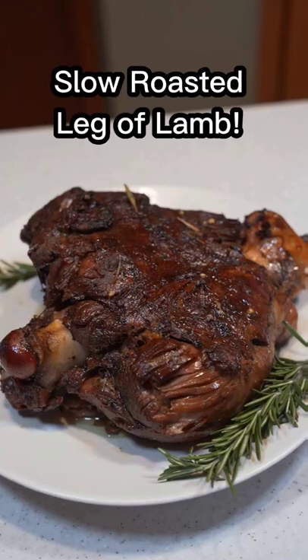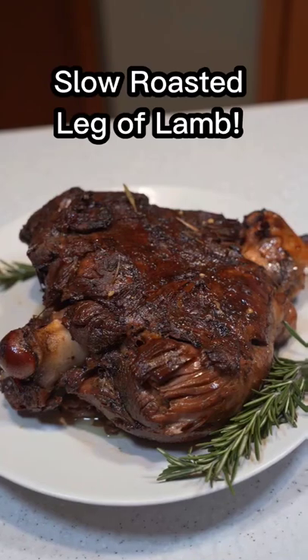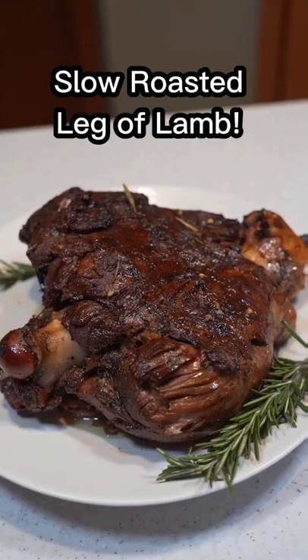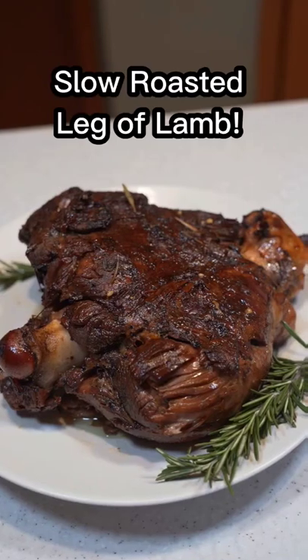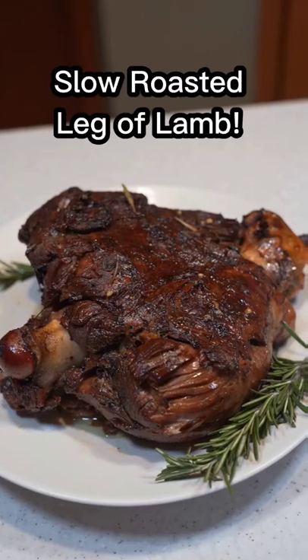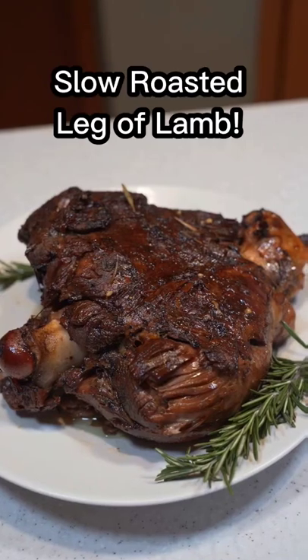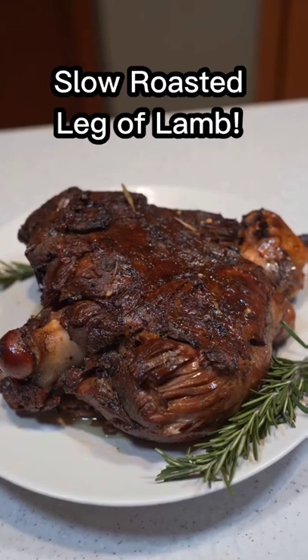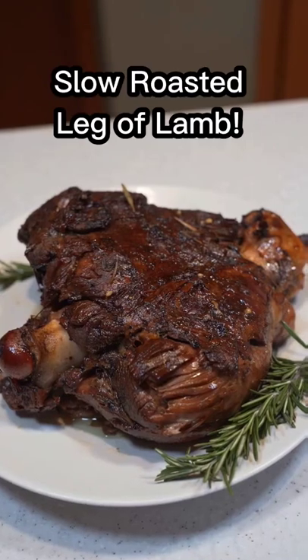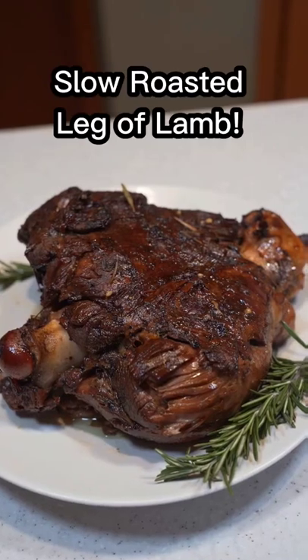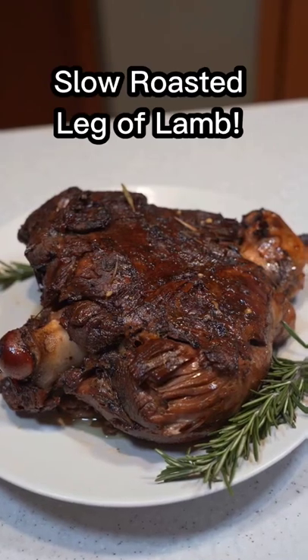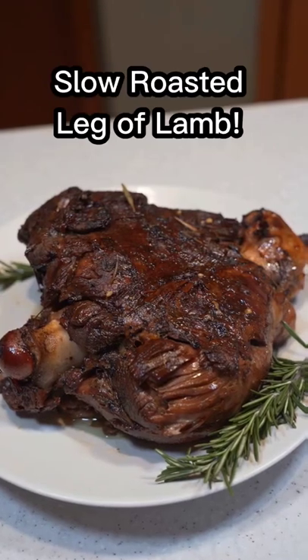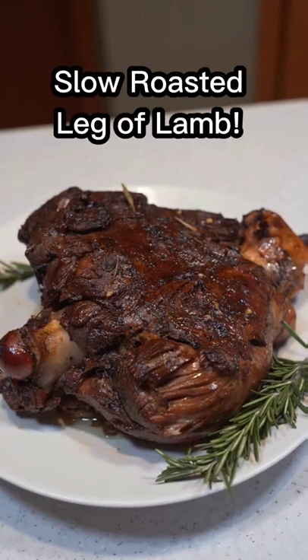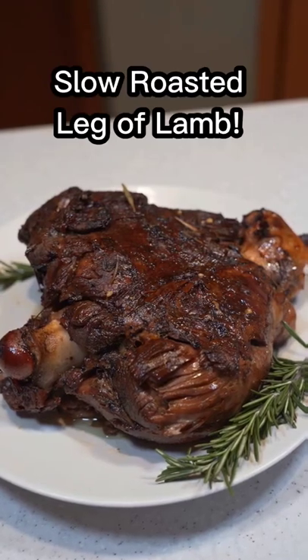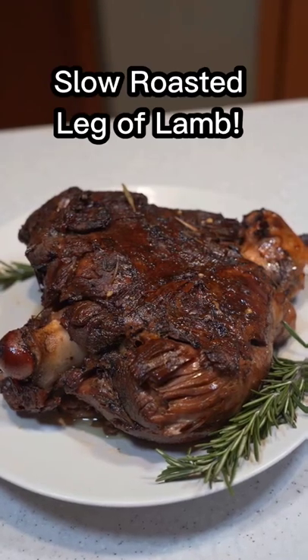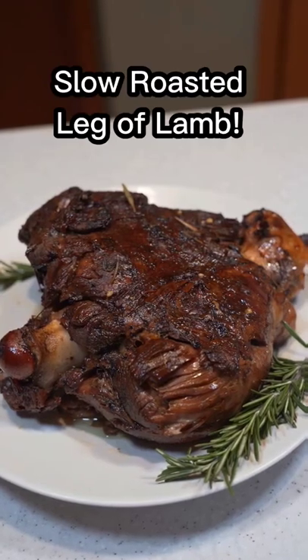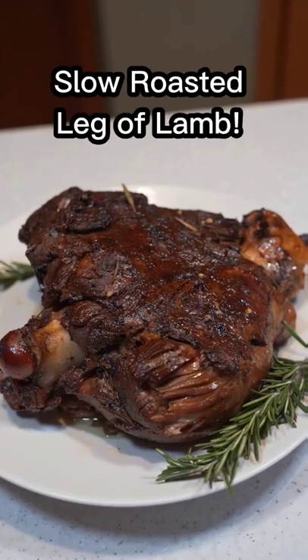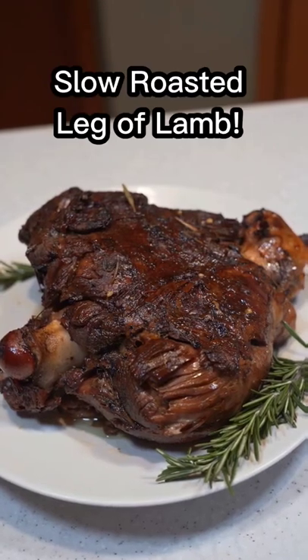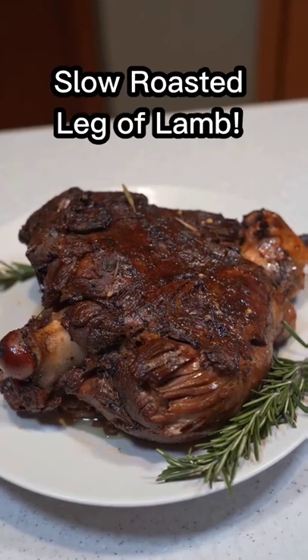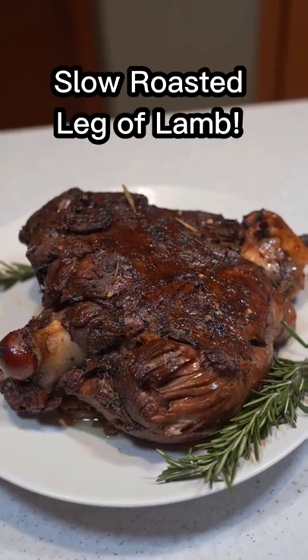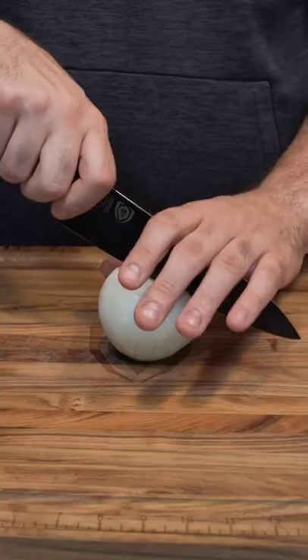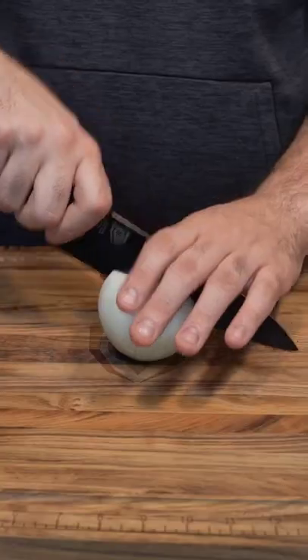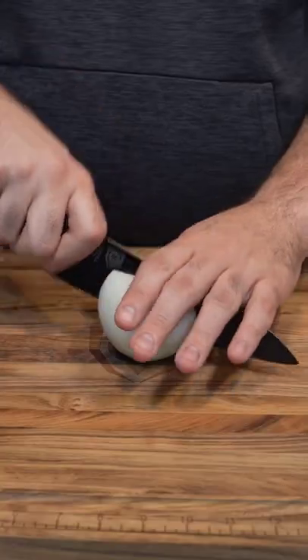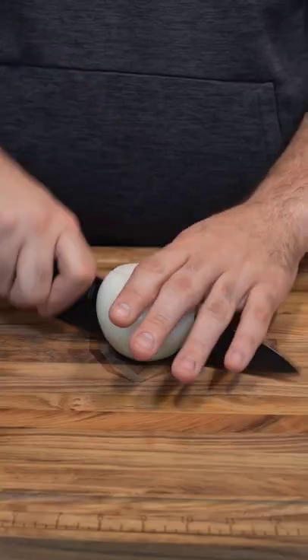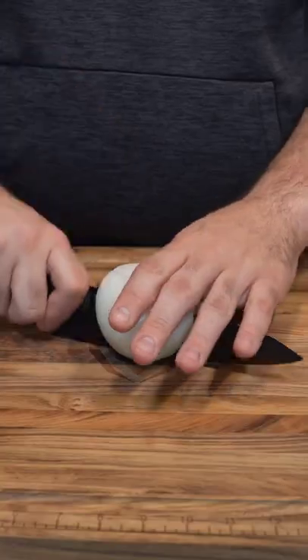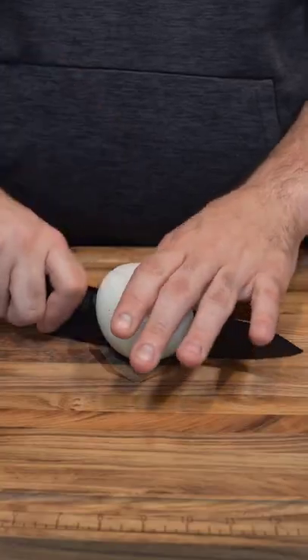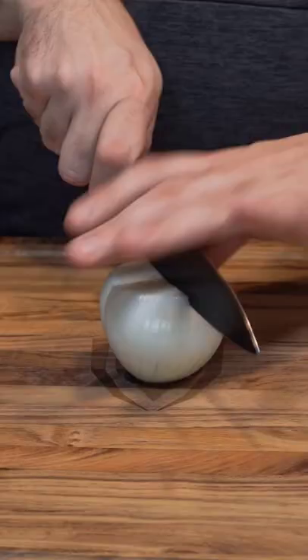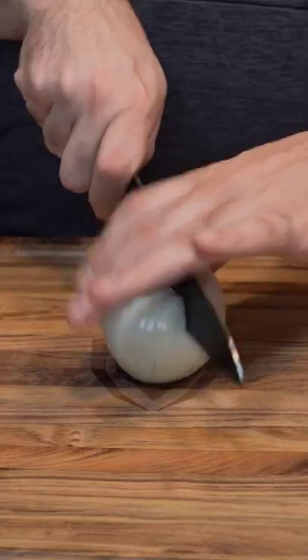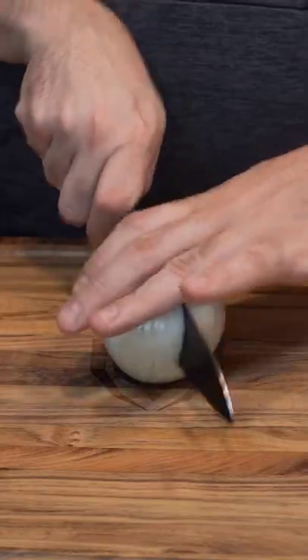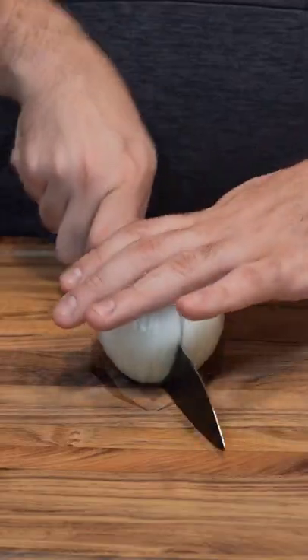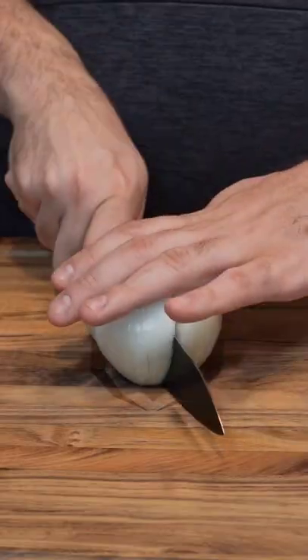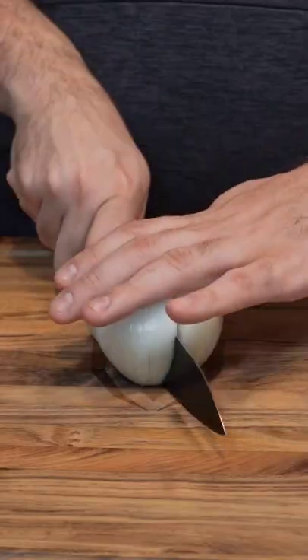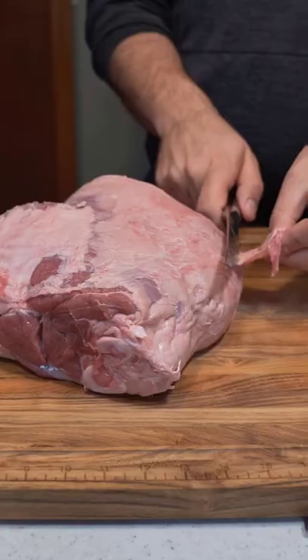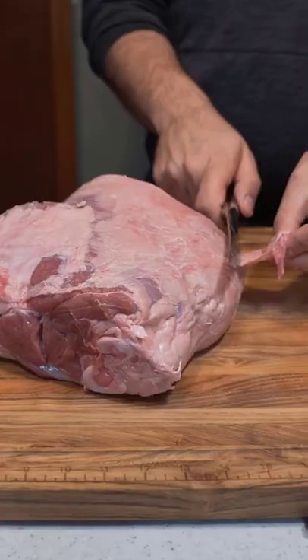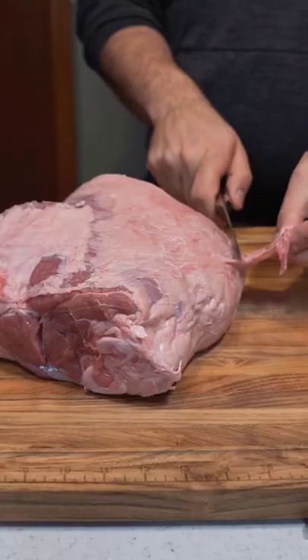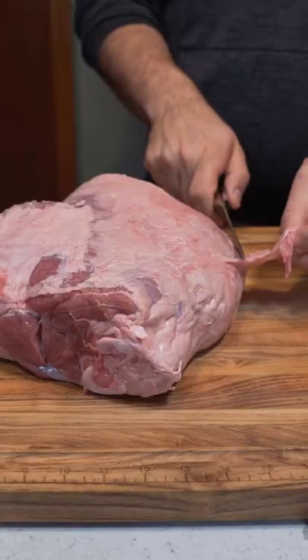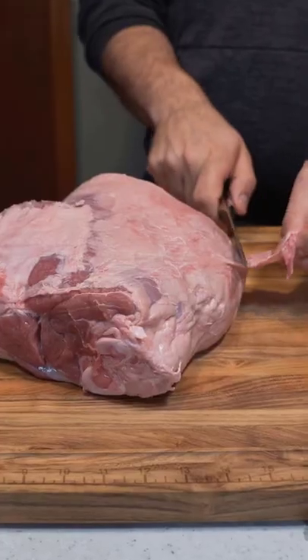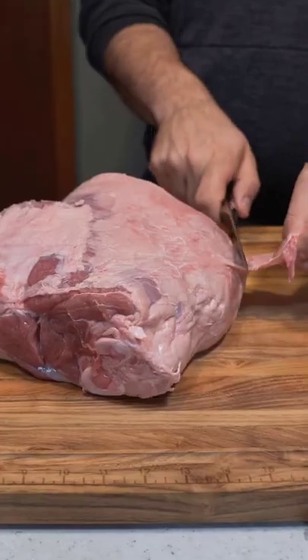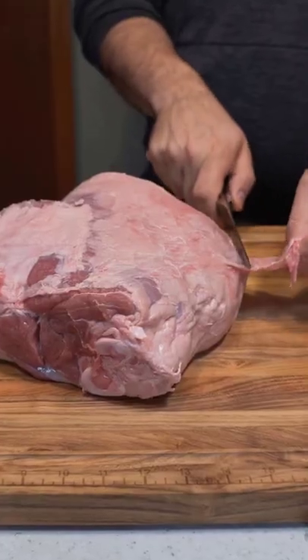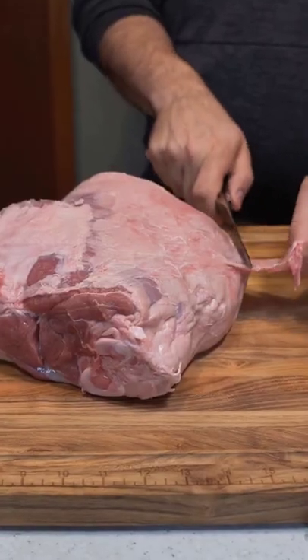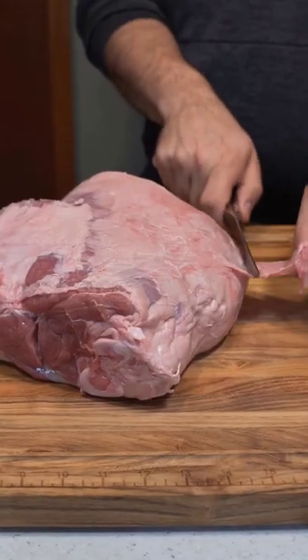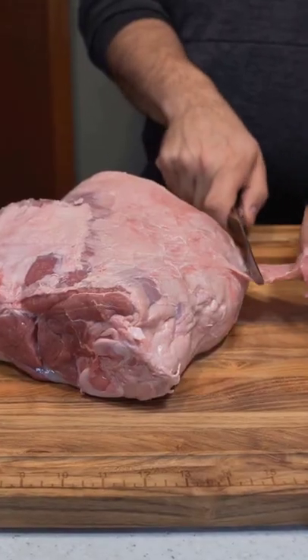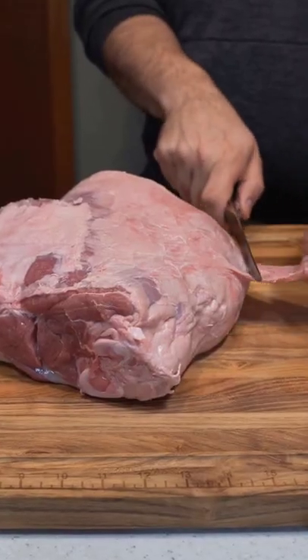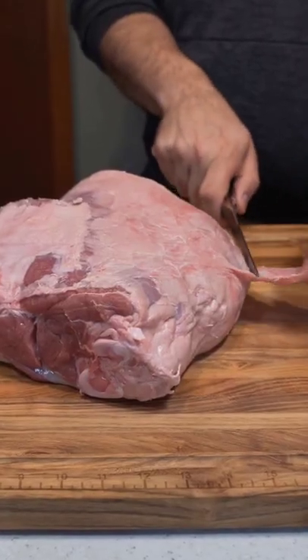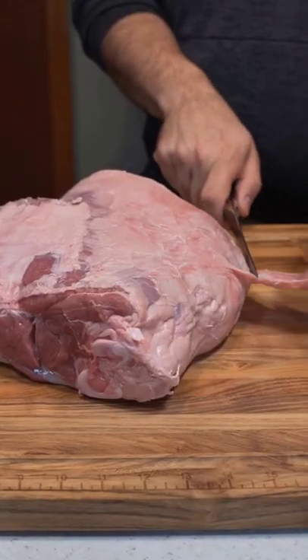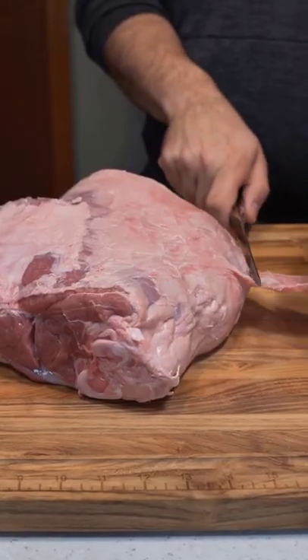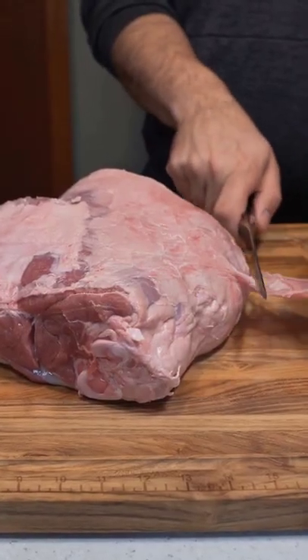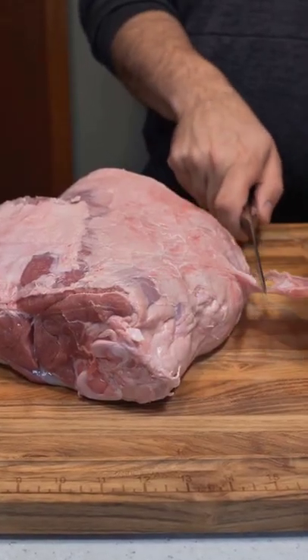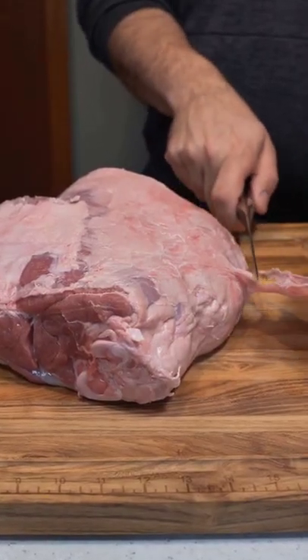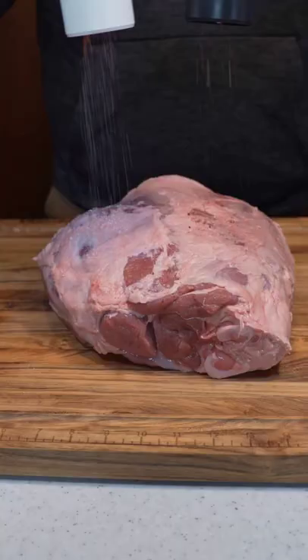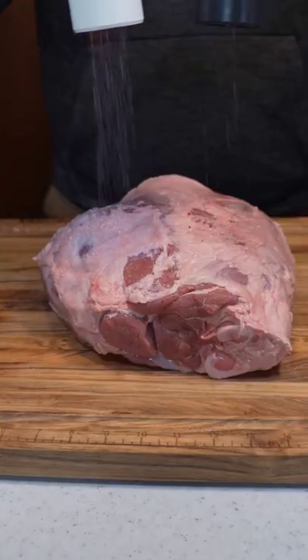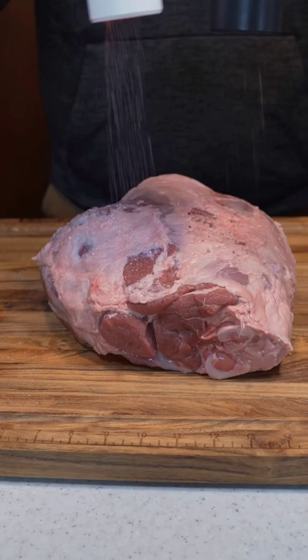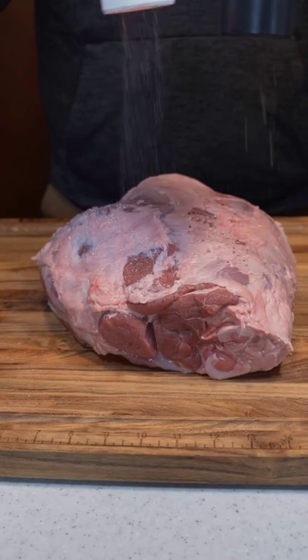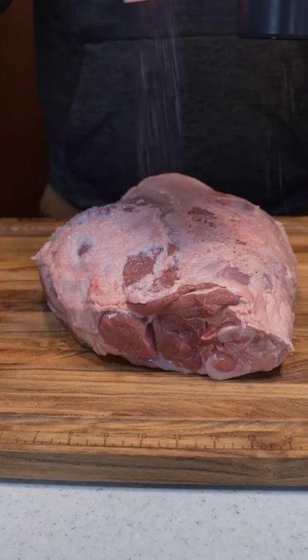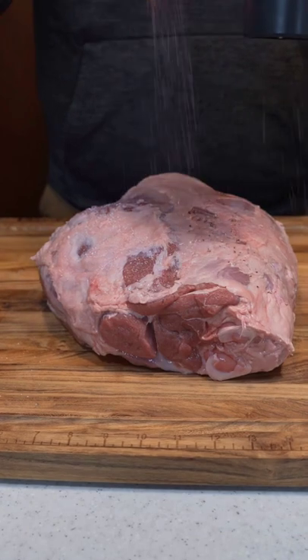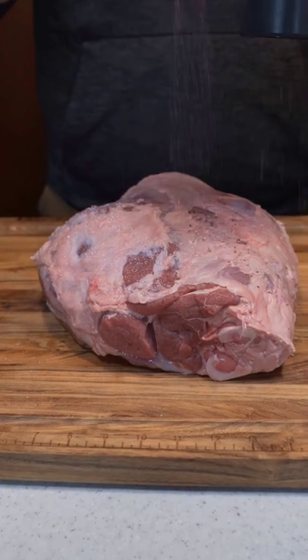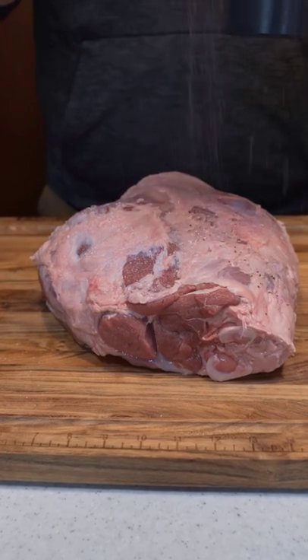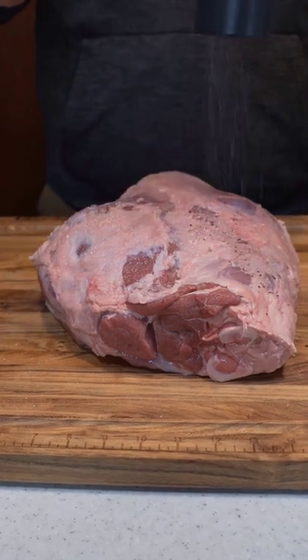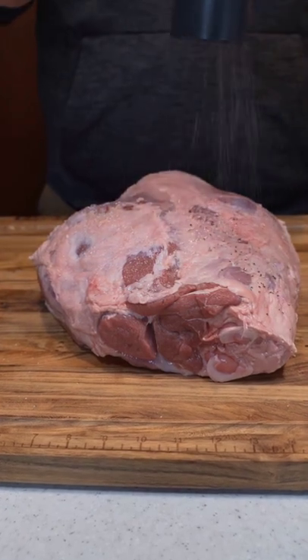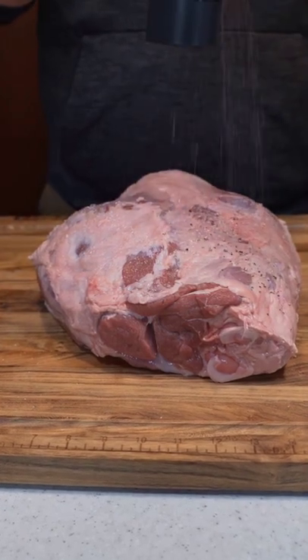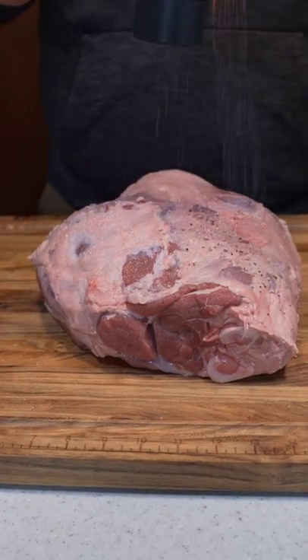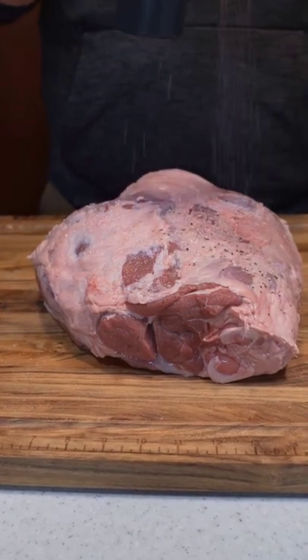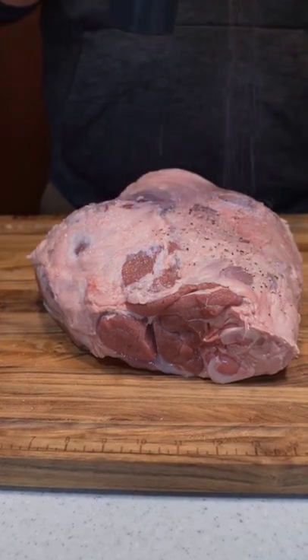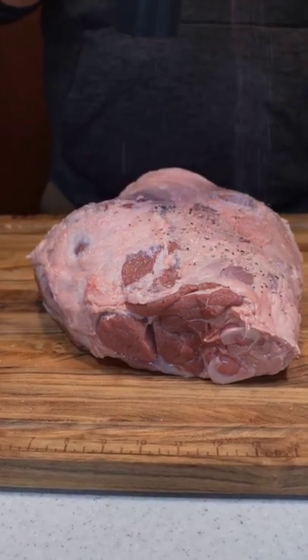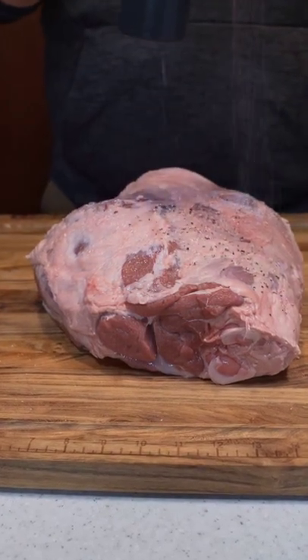Time to make a roasted leg of lamb. Start by quartering an onion and set aside. Then let's trim off some of the fat and season the entire thing with salt and pepper.